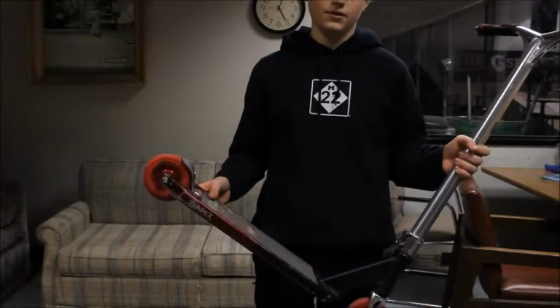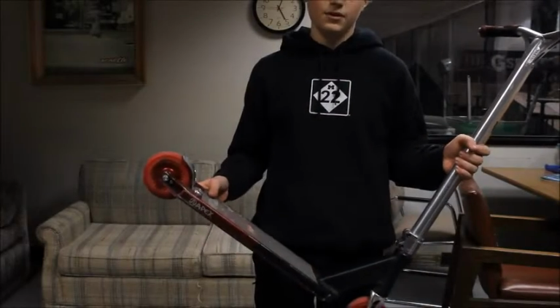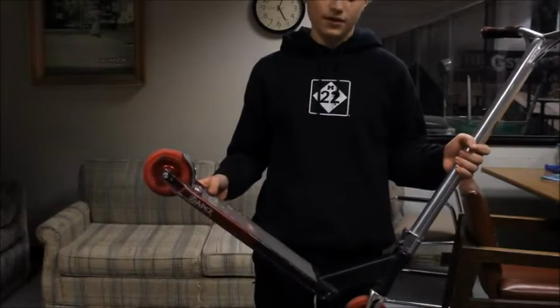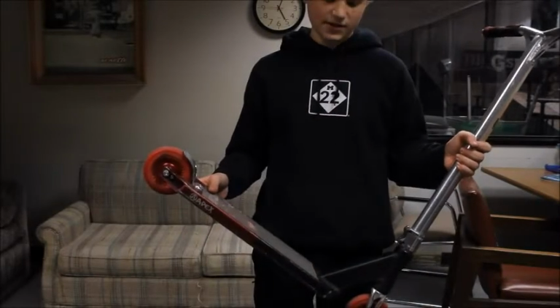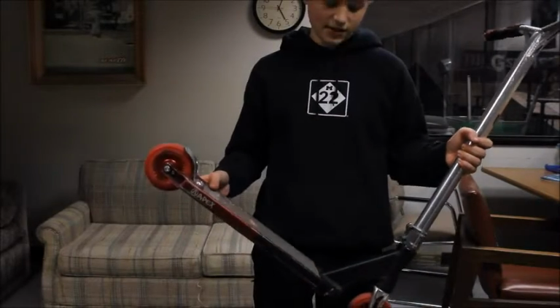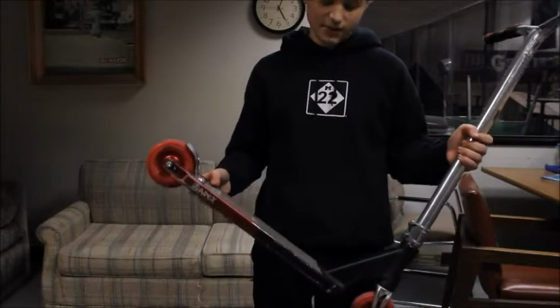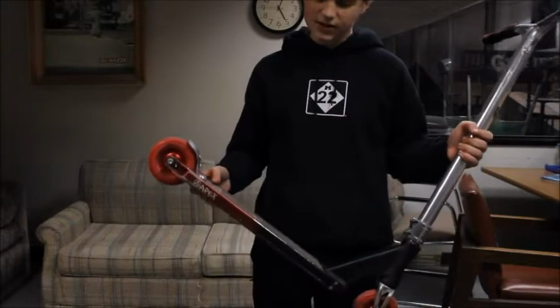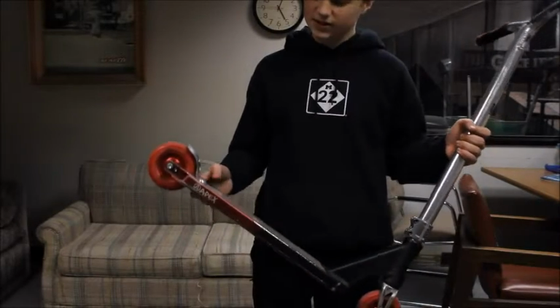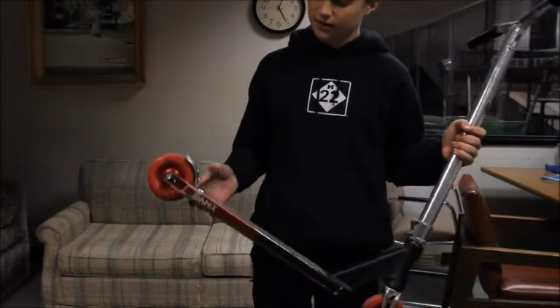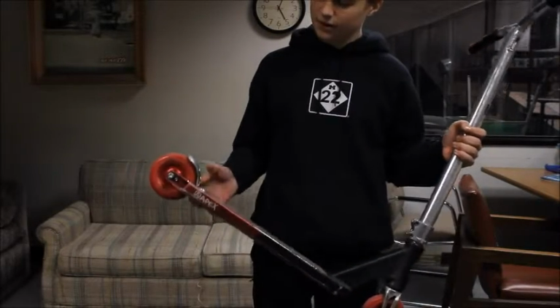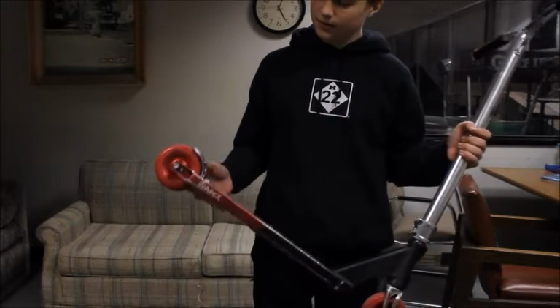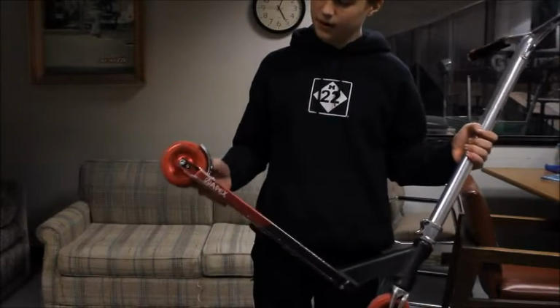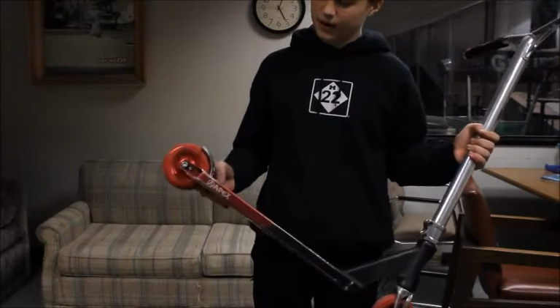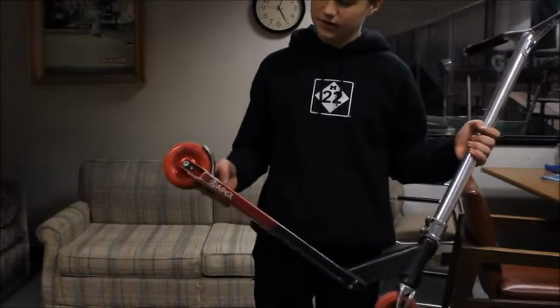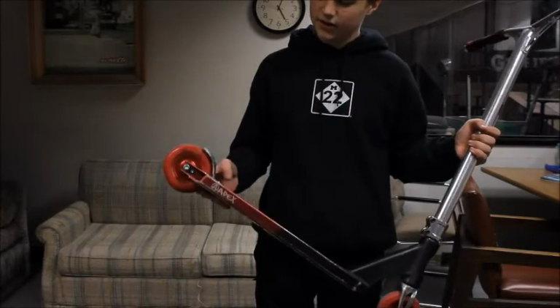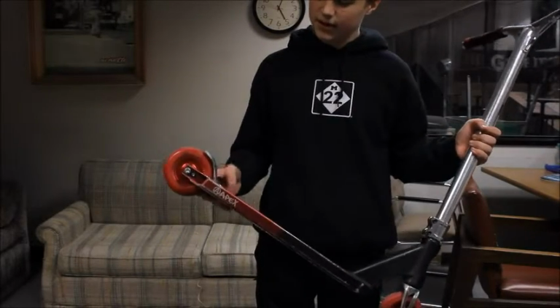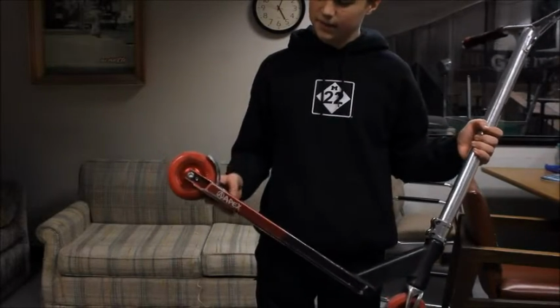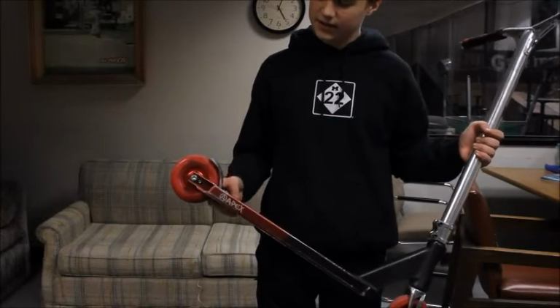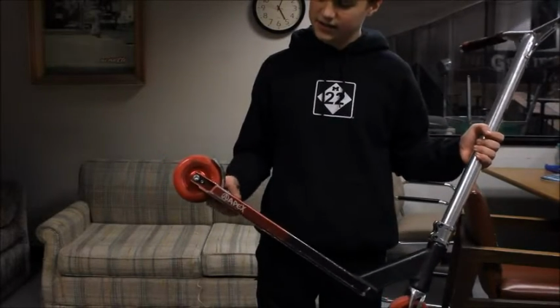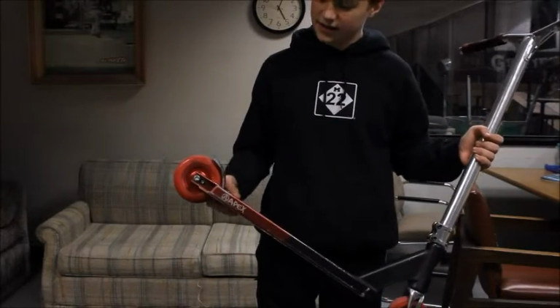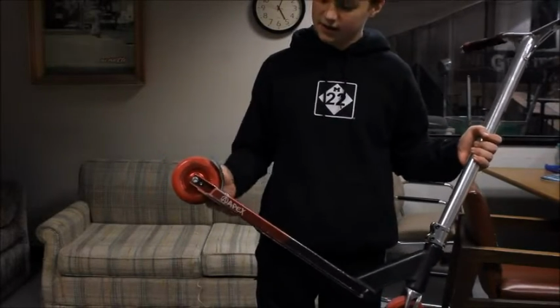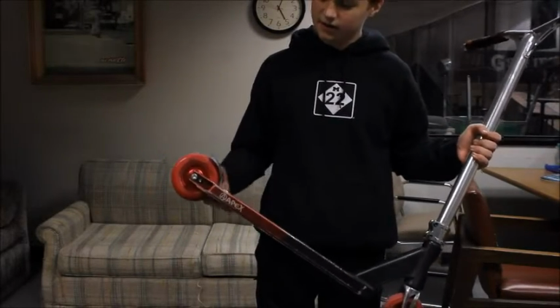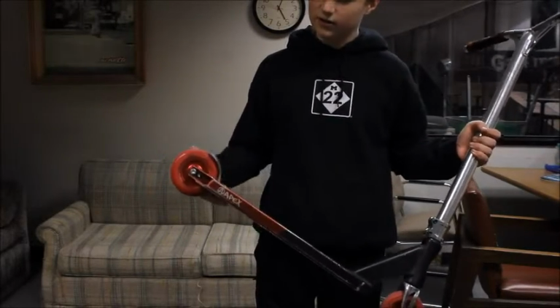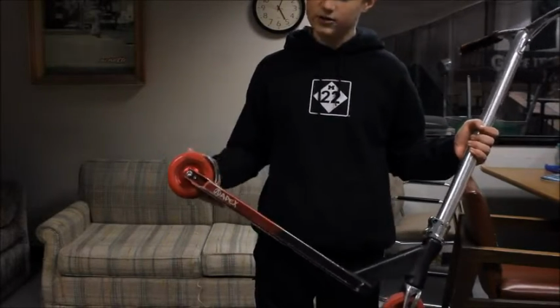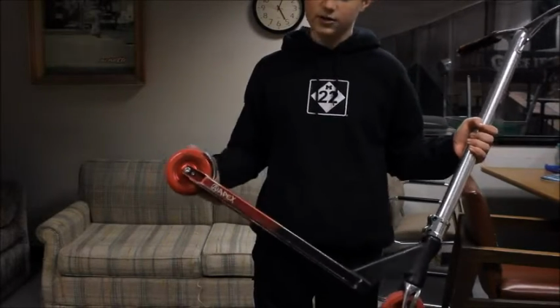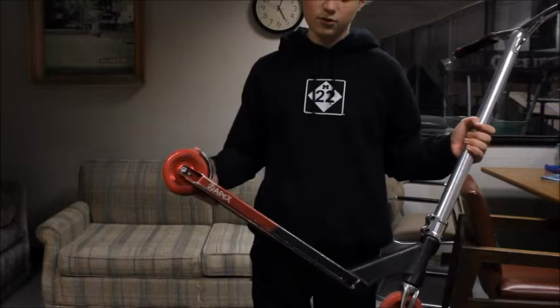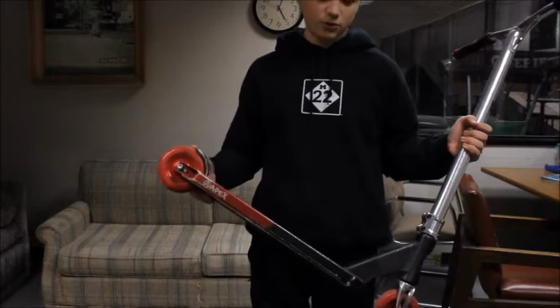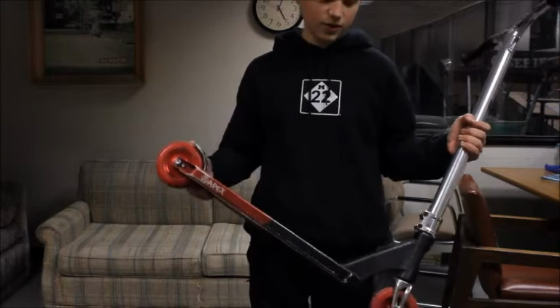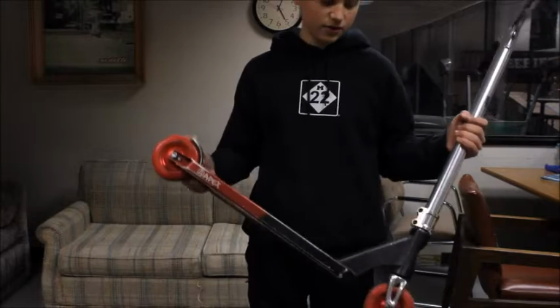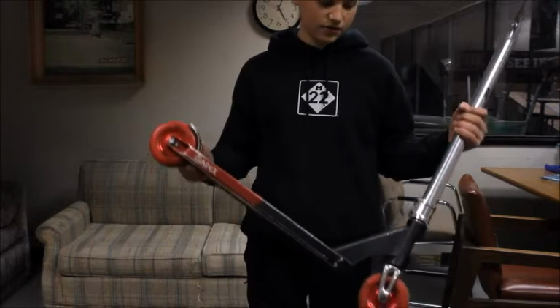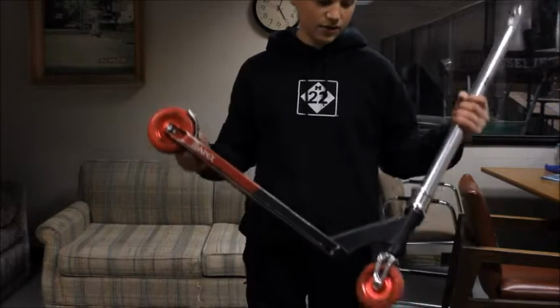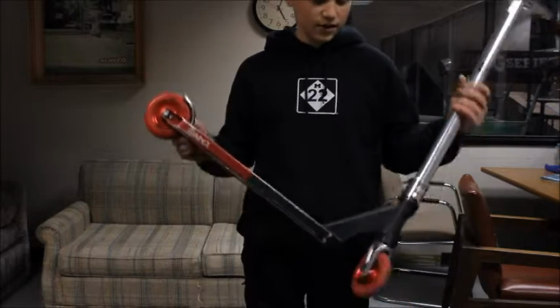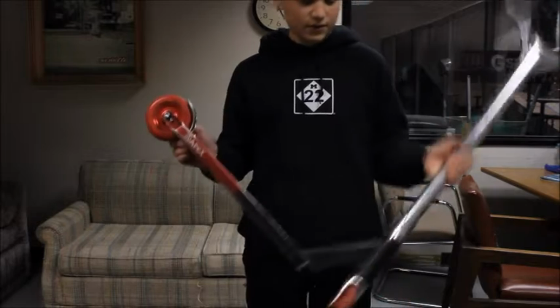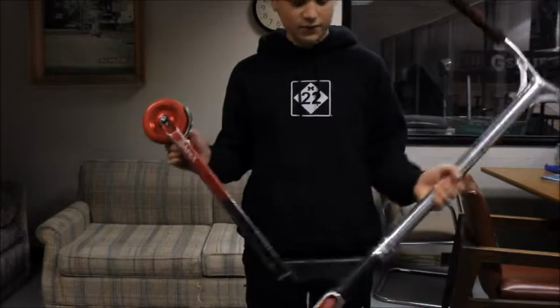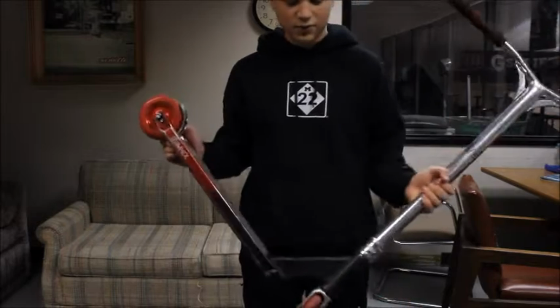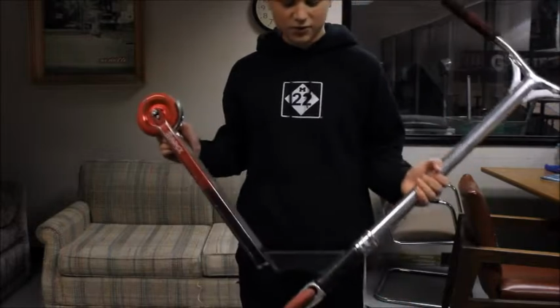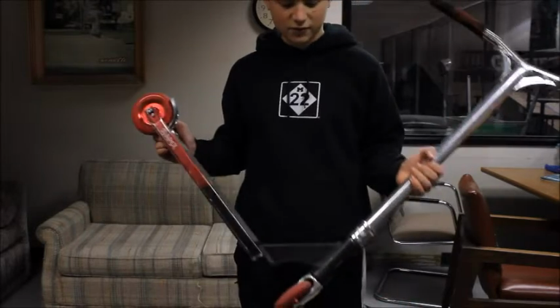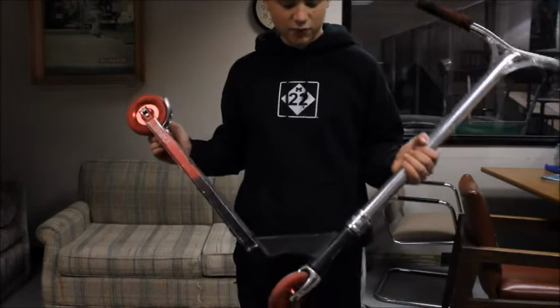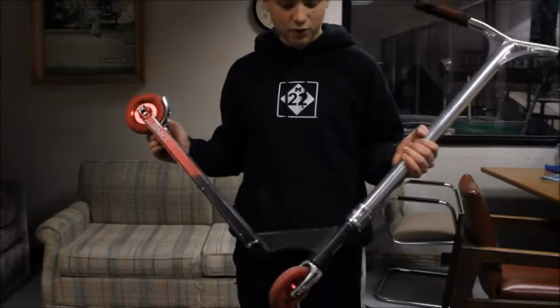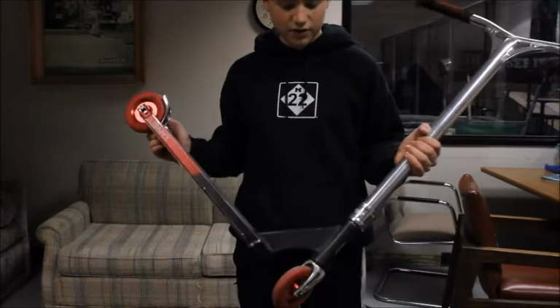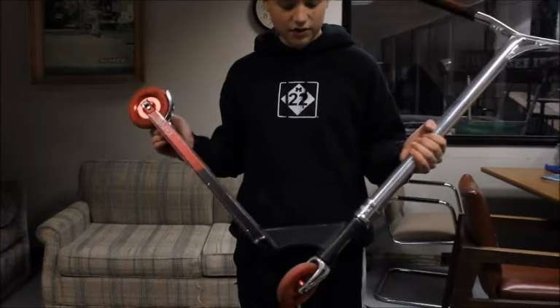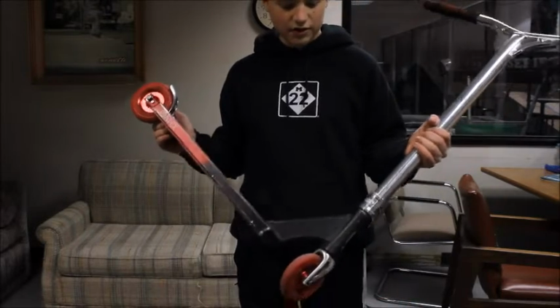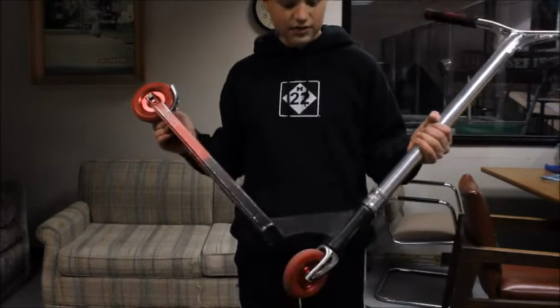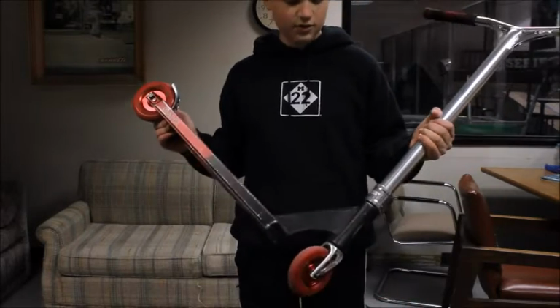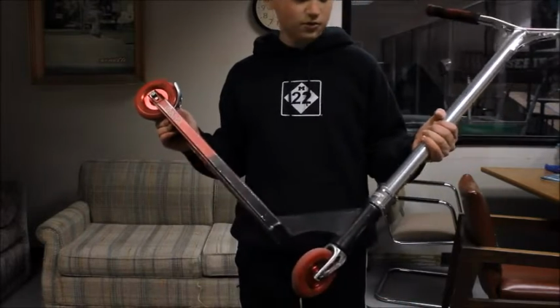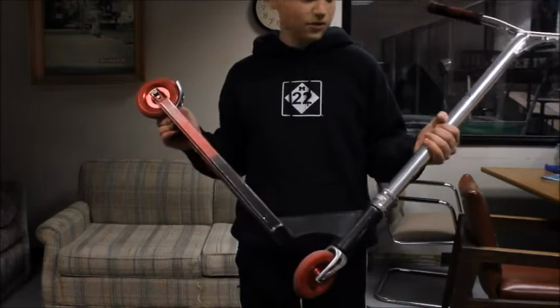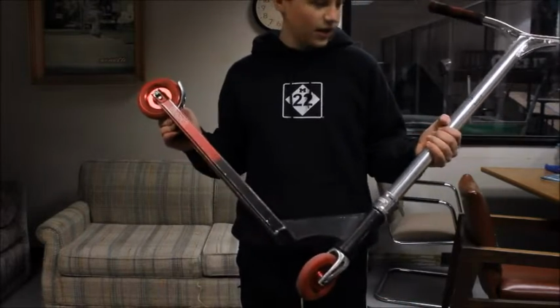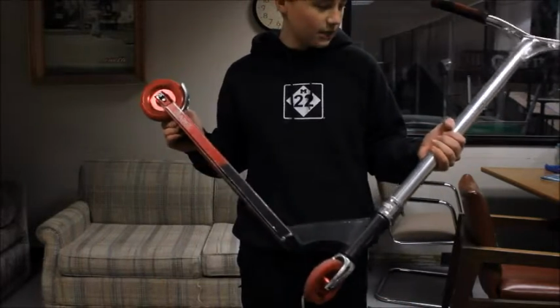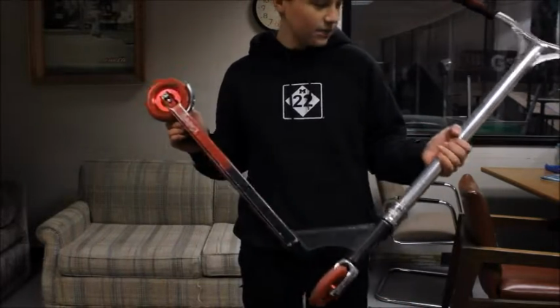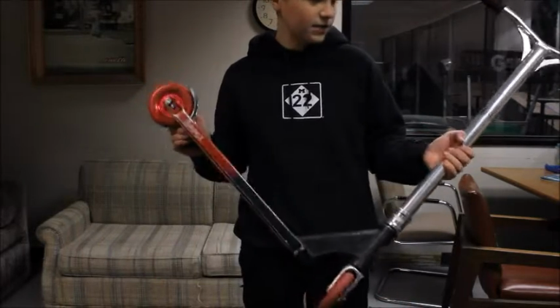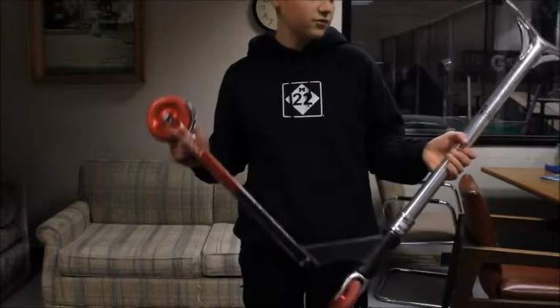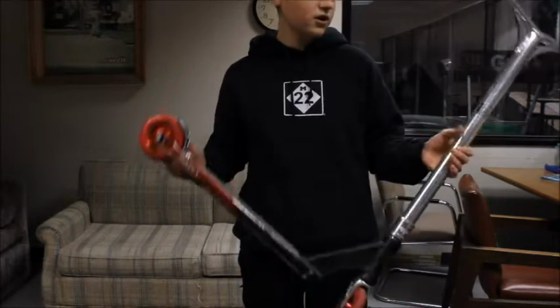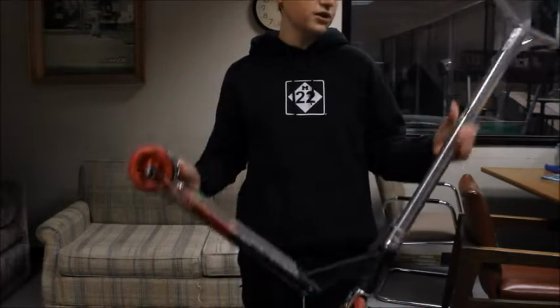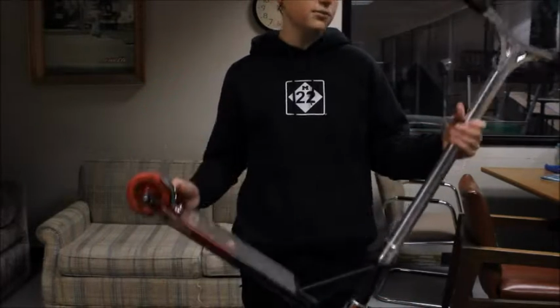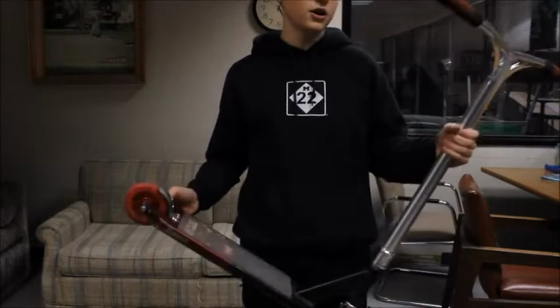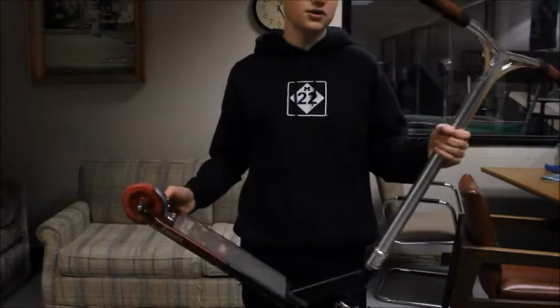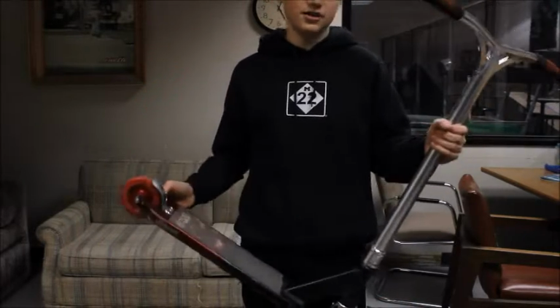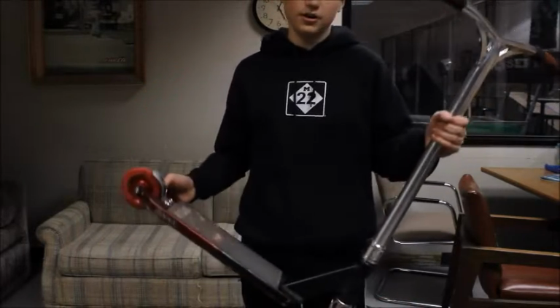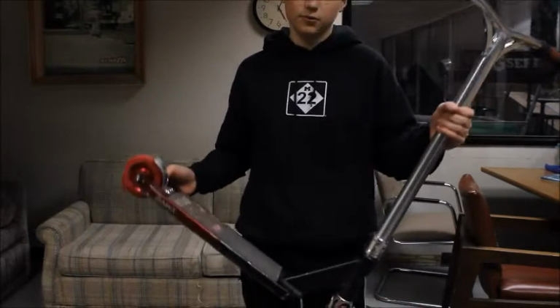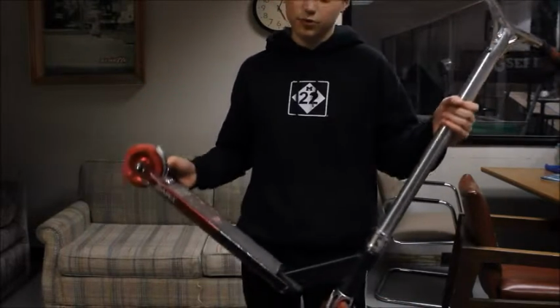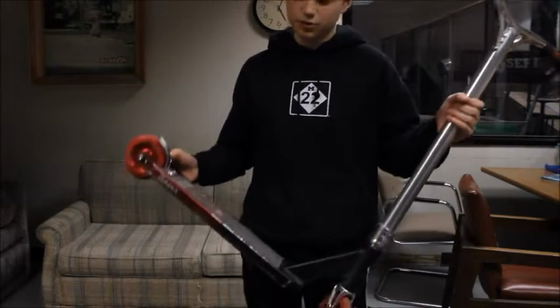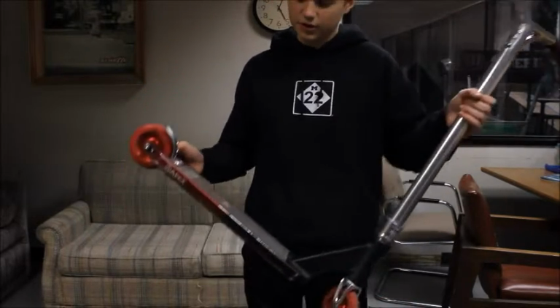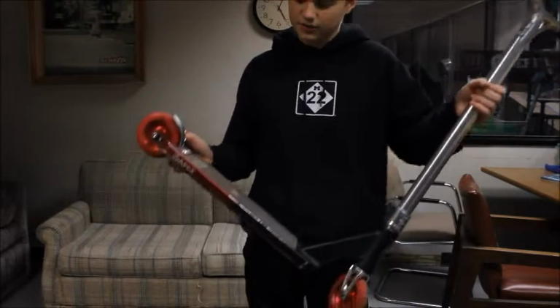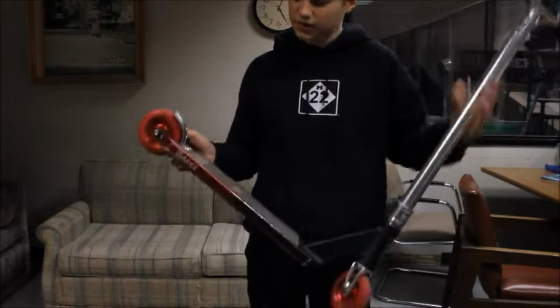This is my setup. I have an Apex deck, Tilt wheels, Fusion Fork, Tilt Clamp, Lucky Bars, and Proof Grips.